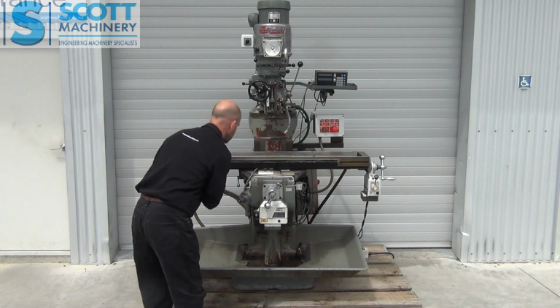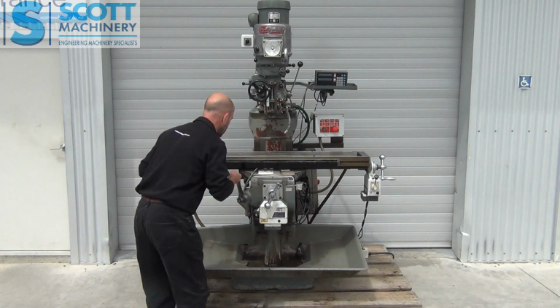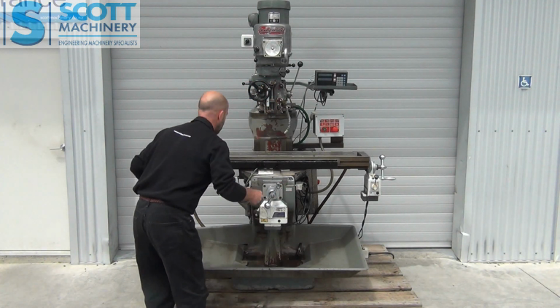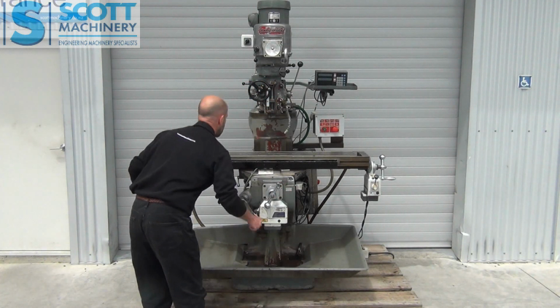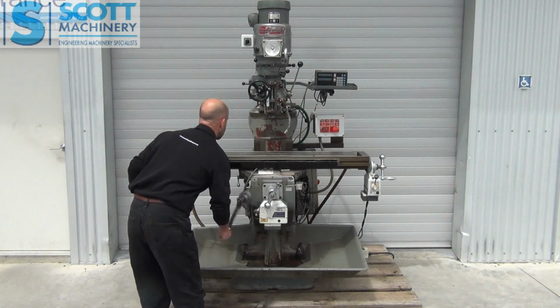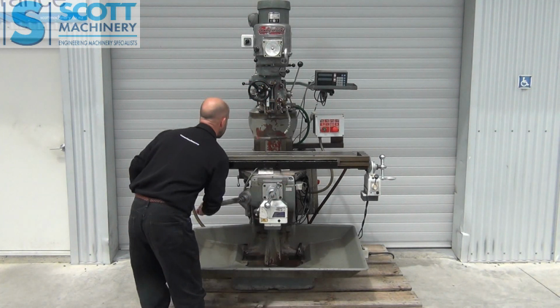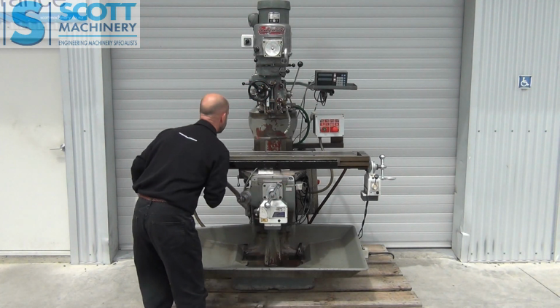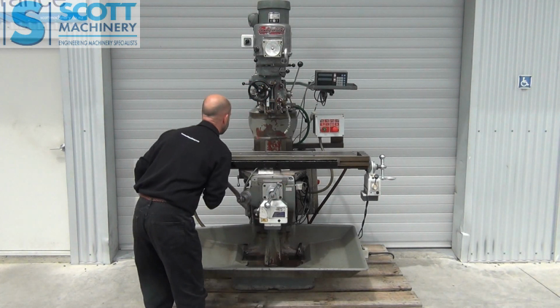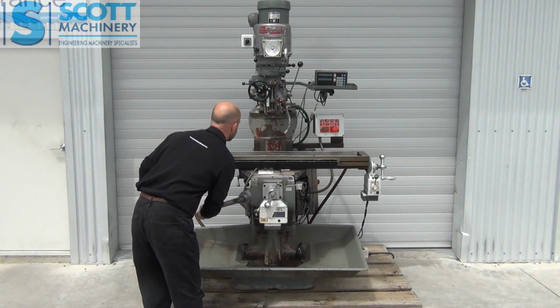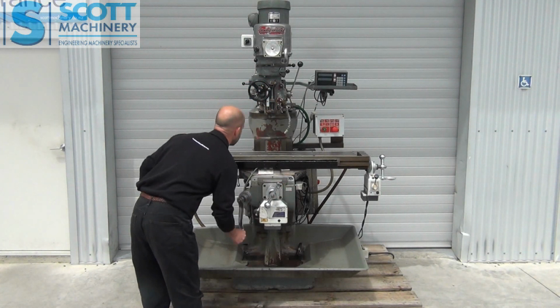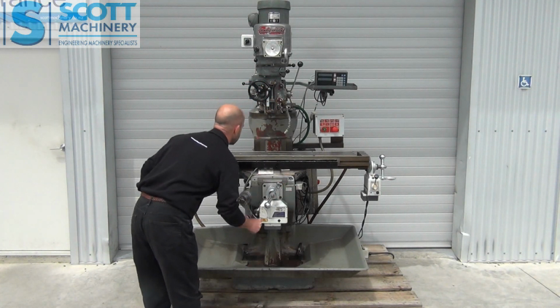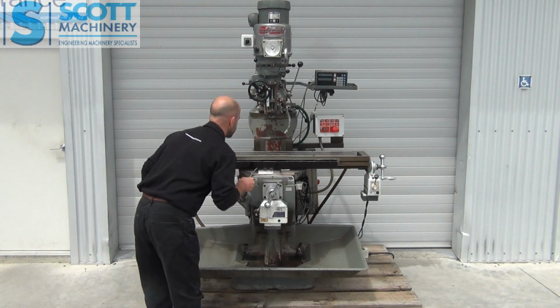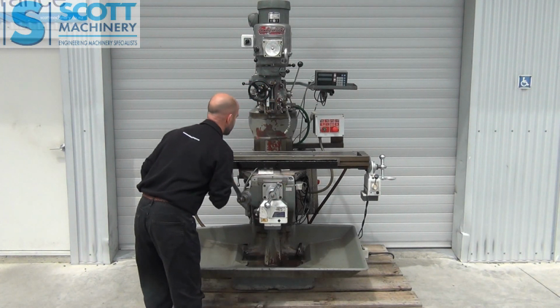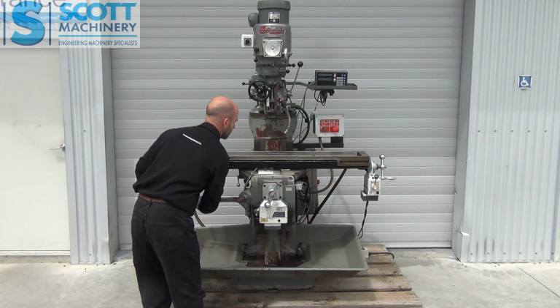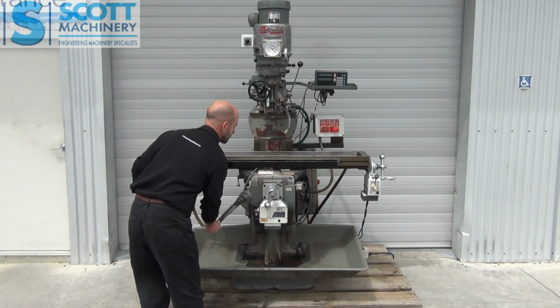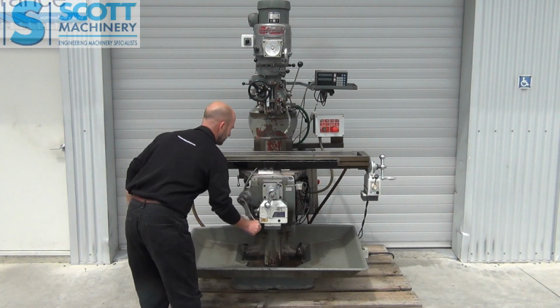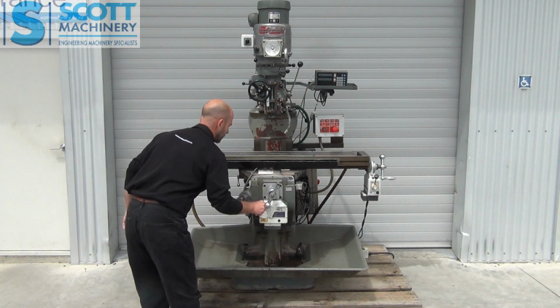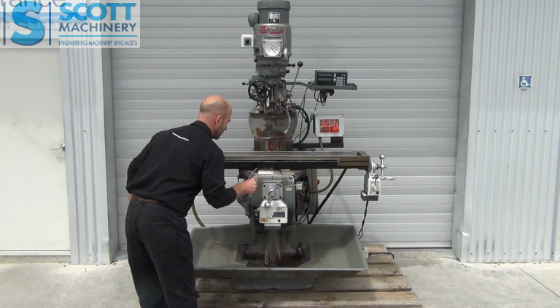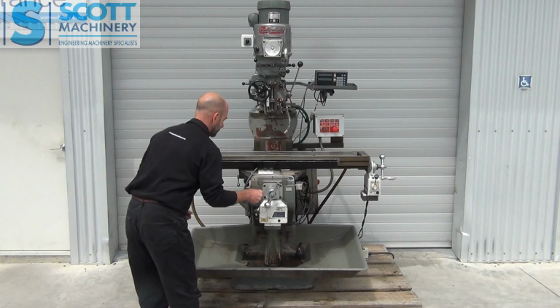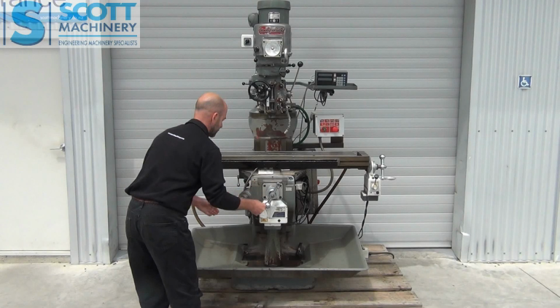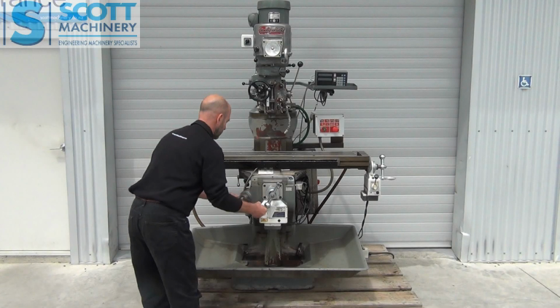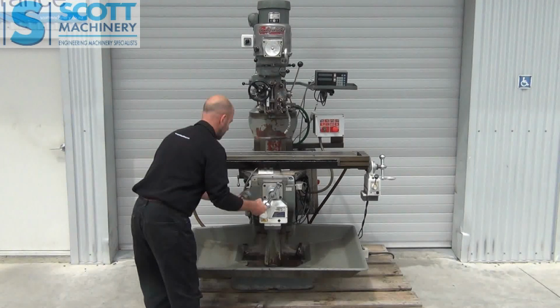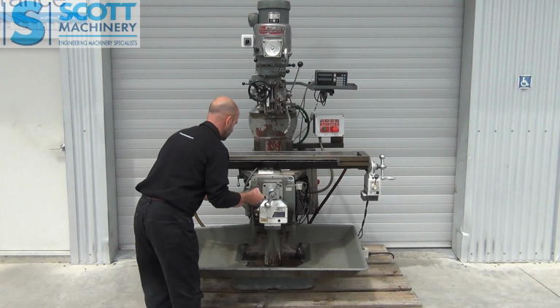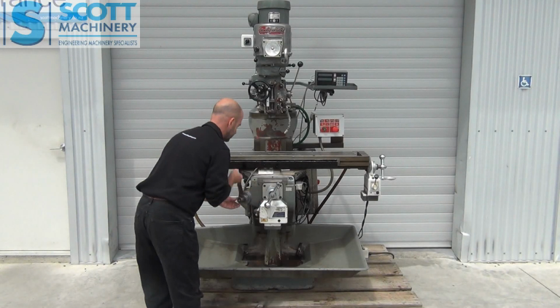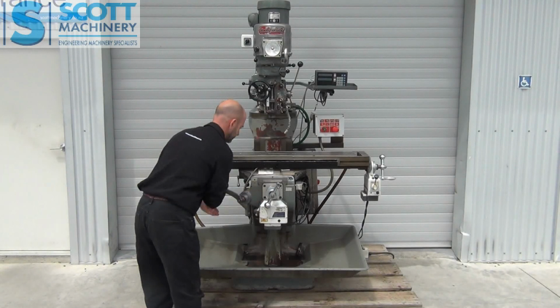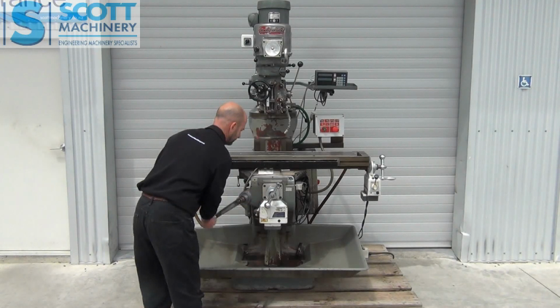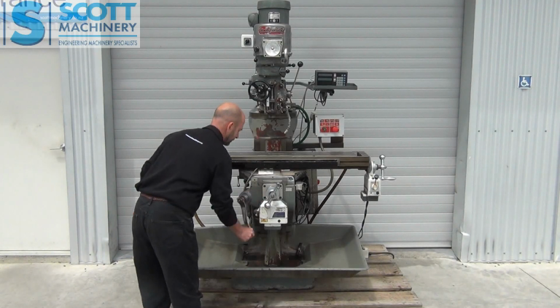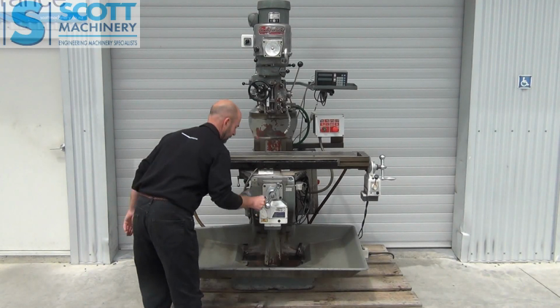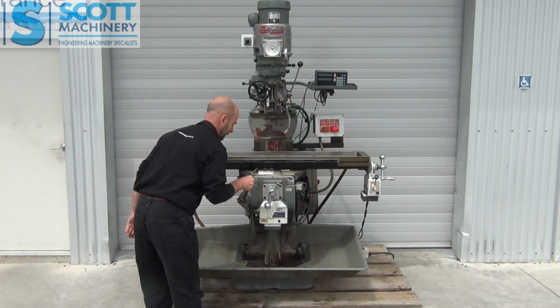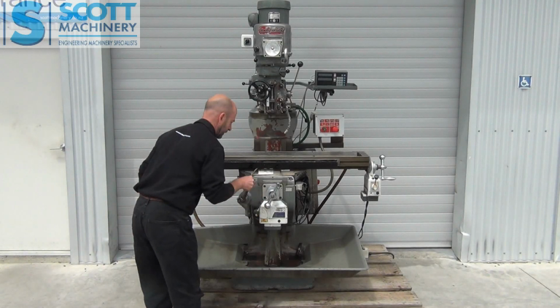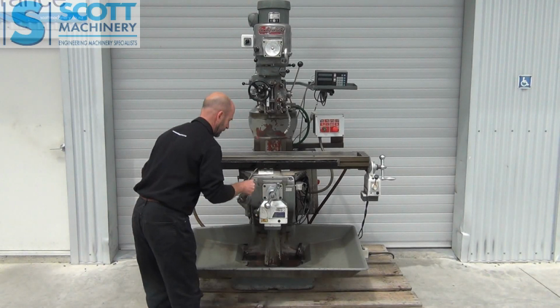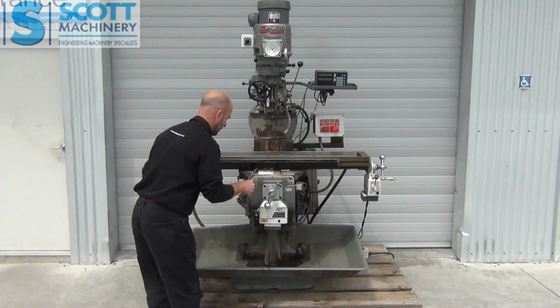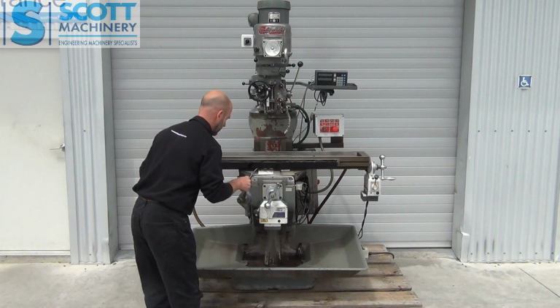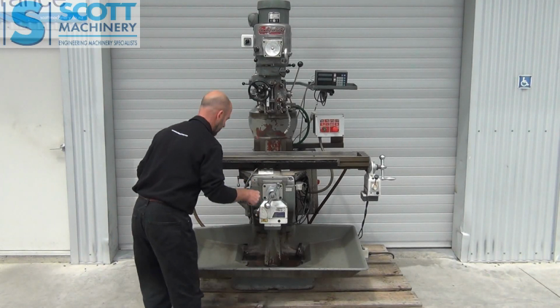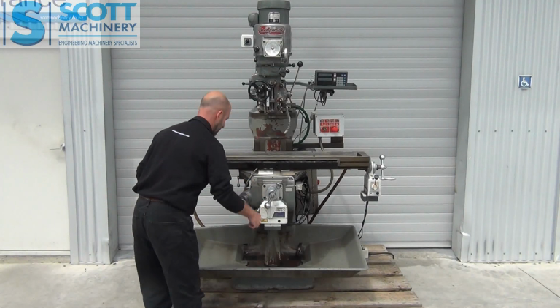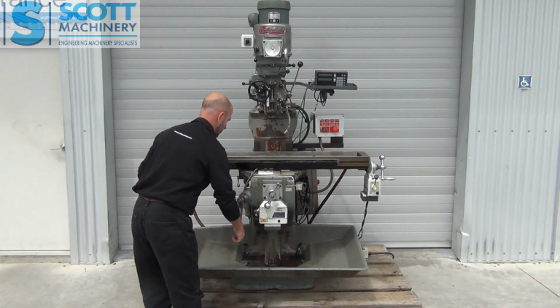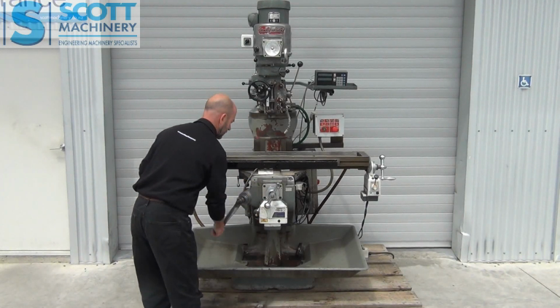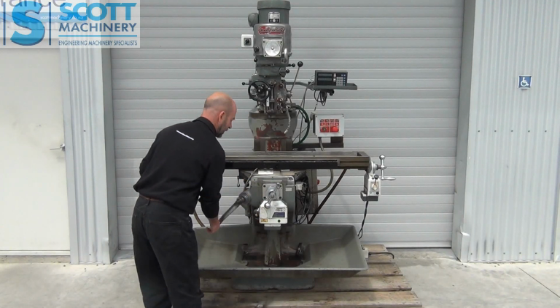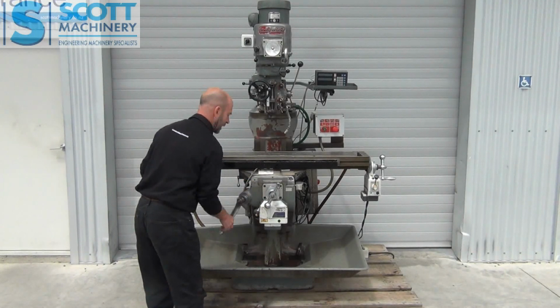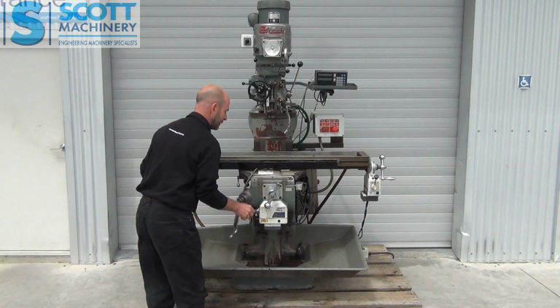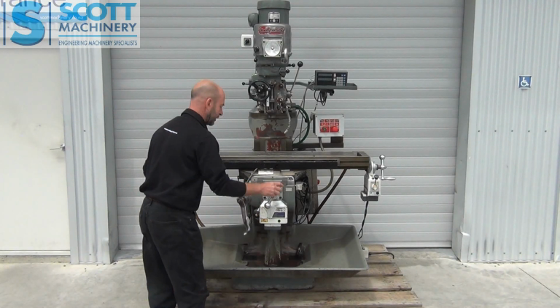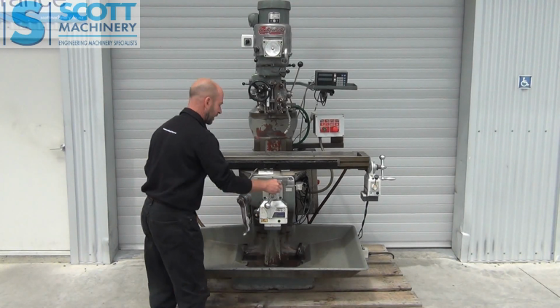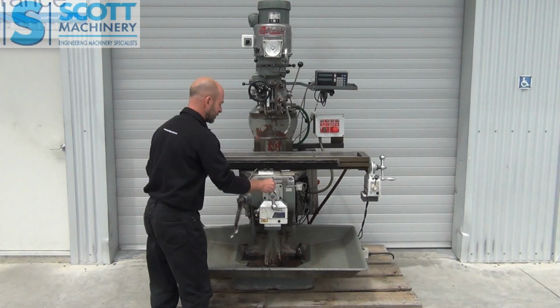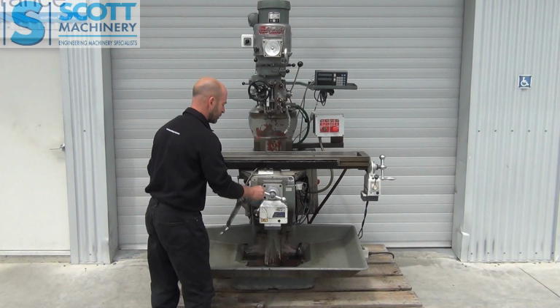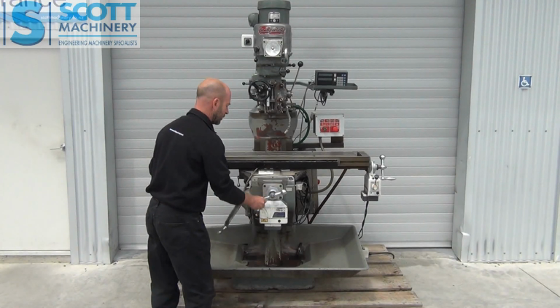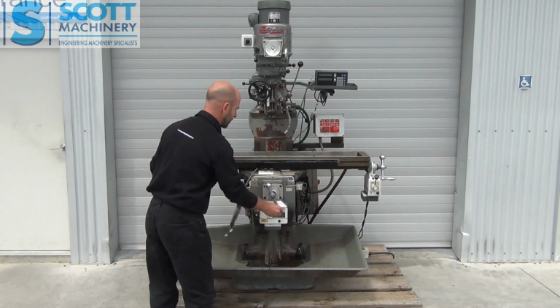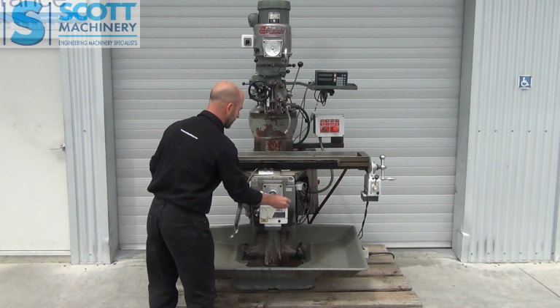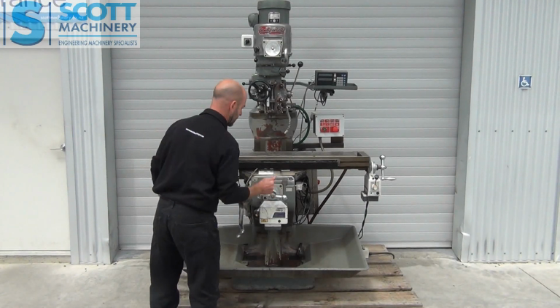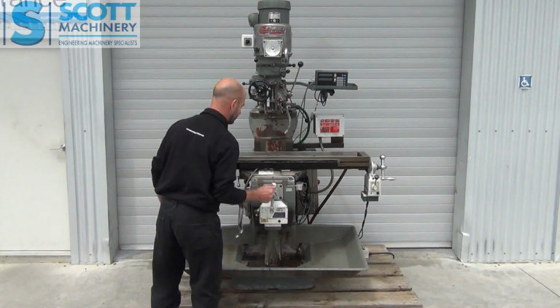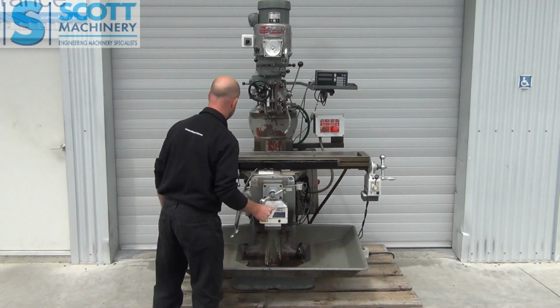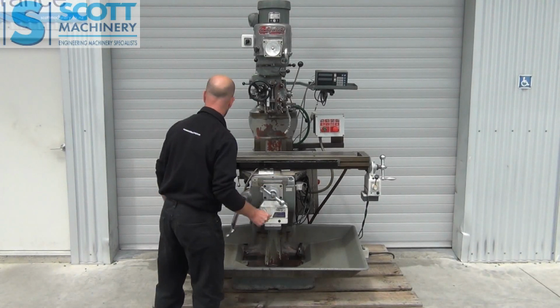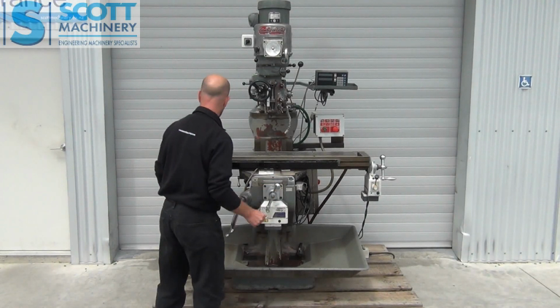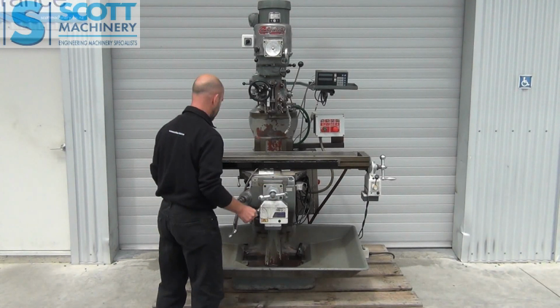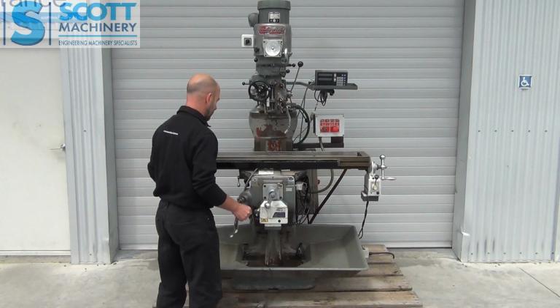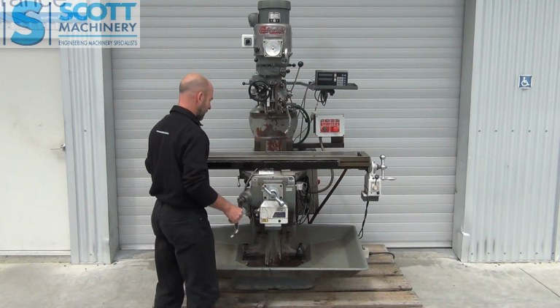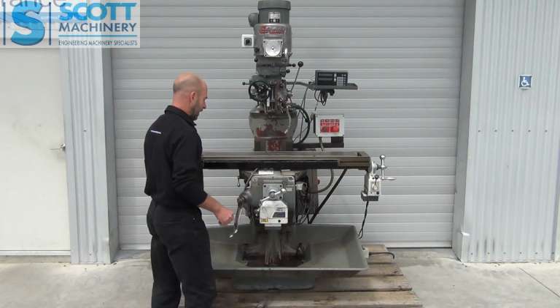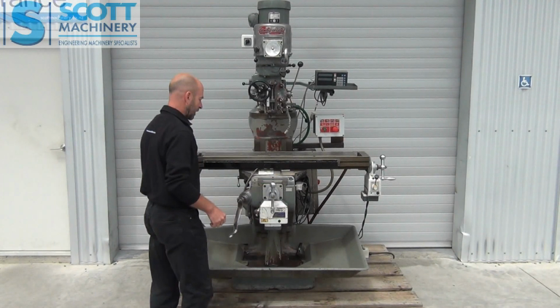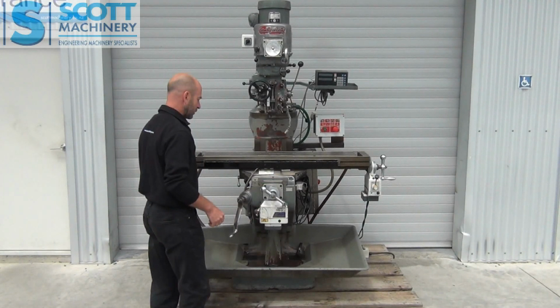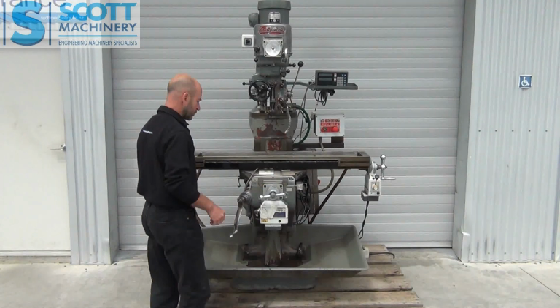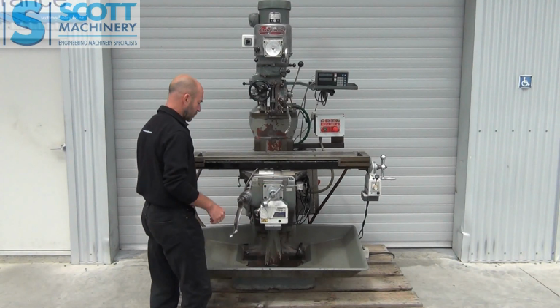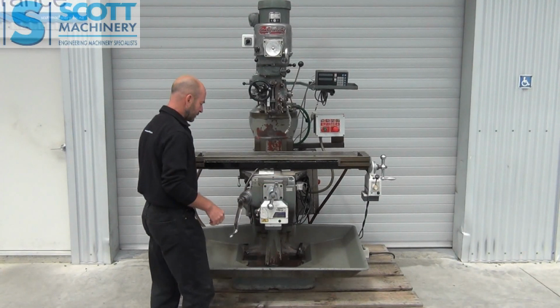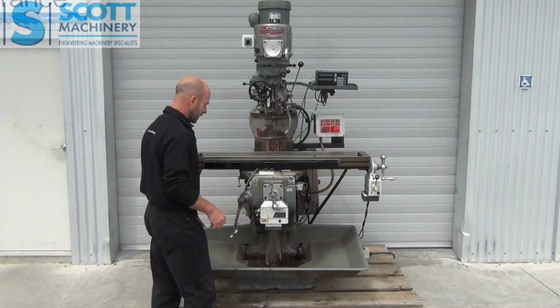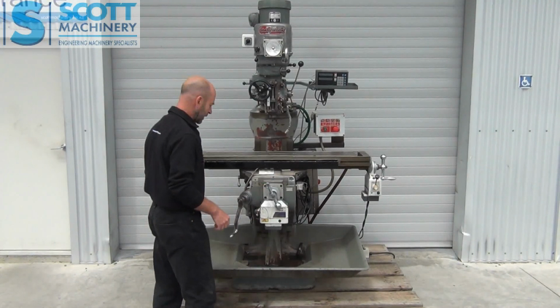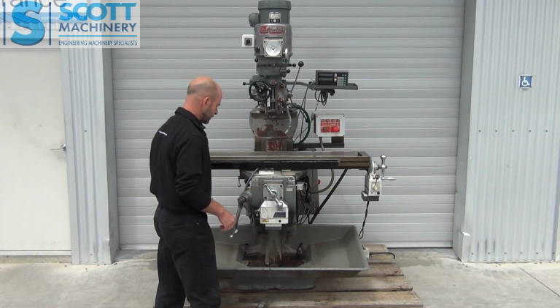The vertical's nice to move as well. It has got the freewheeling handles on there.